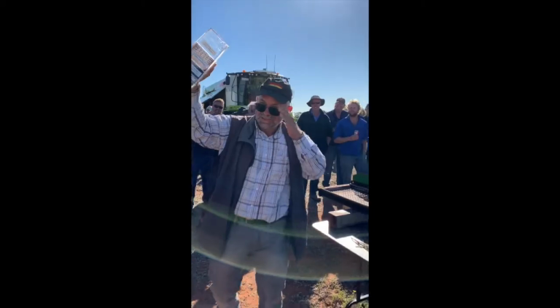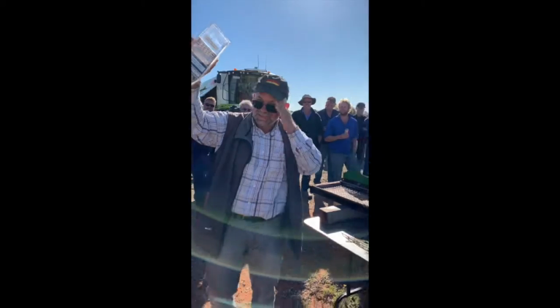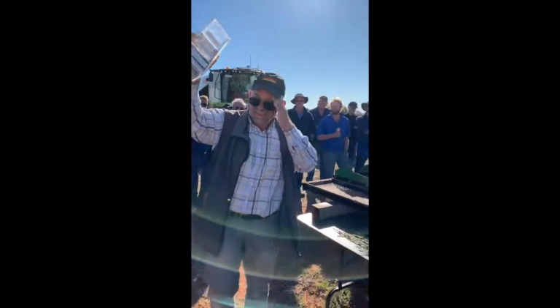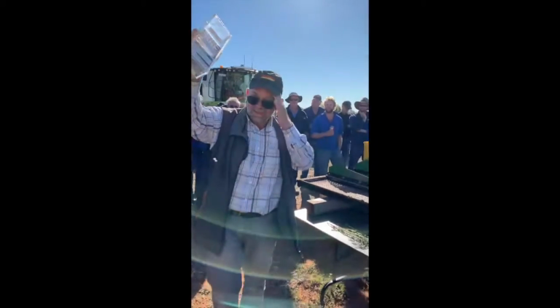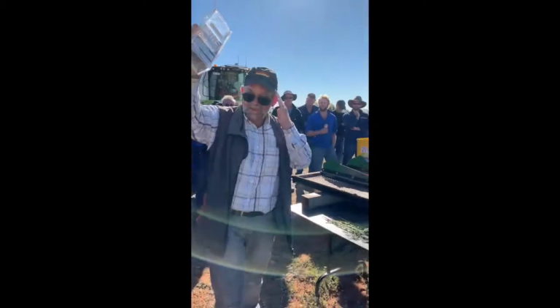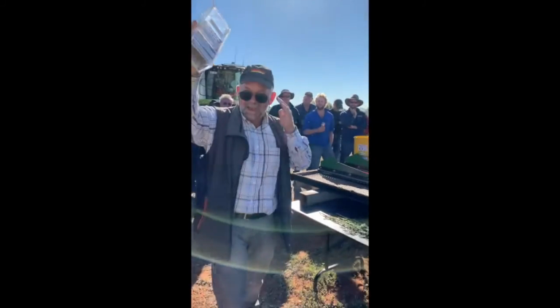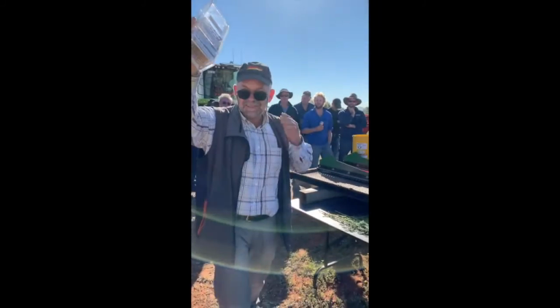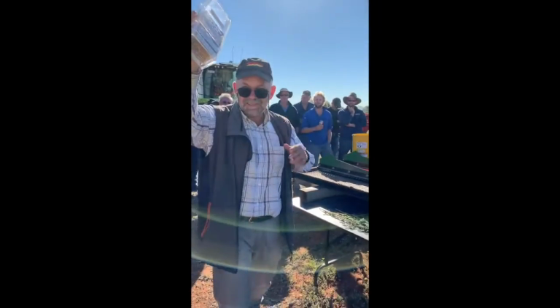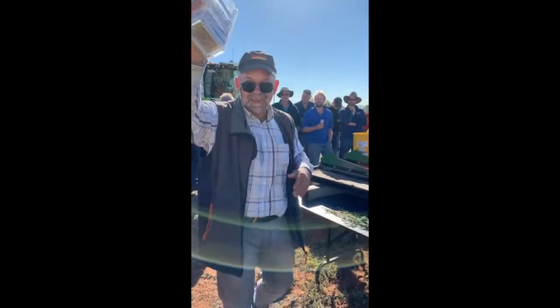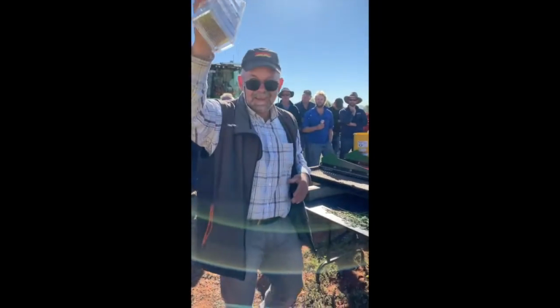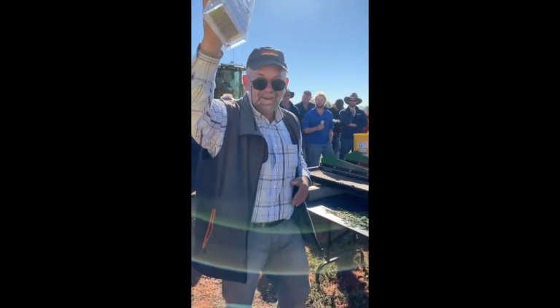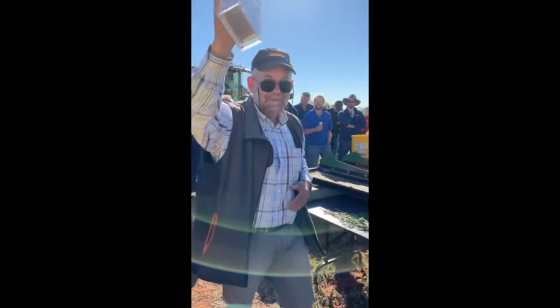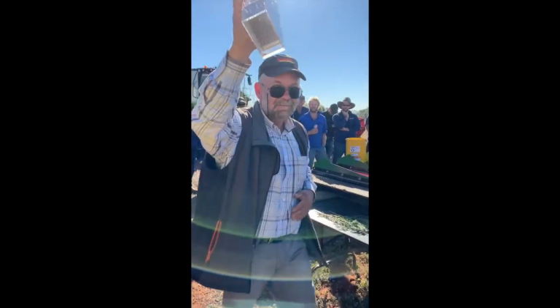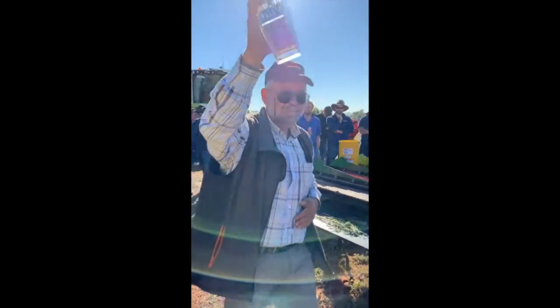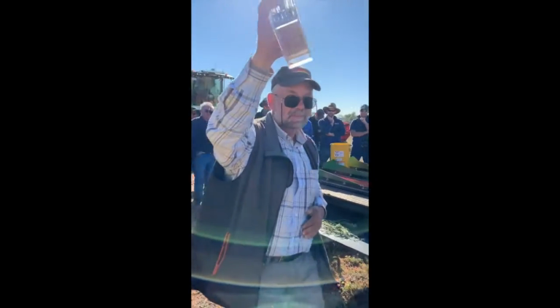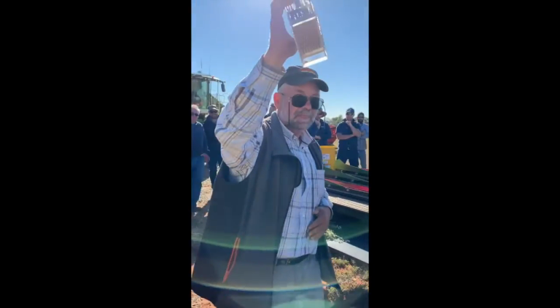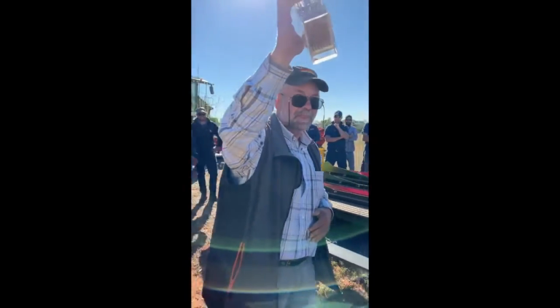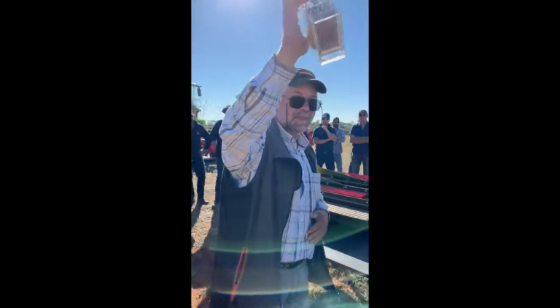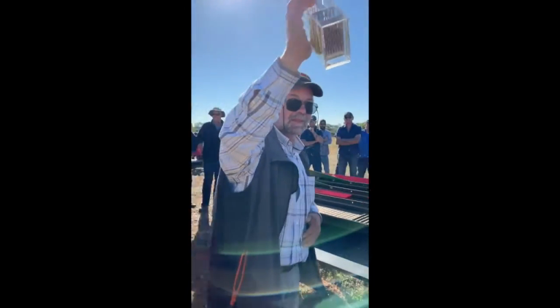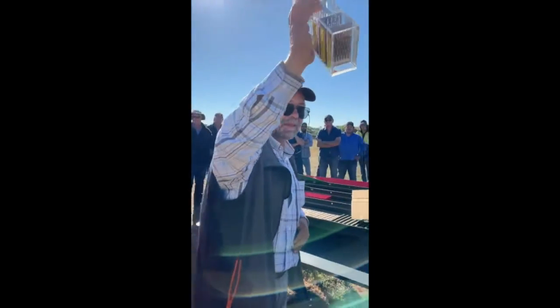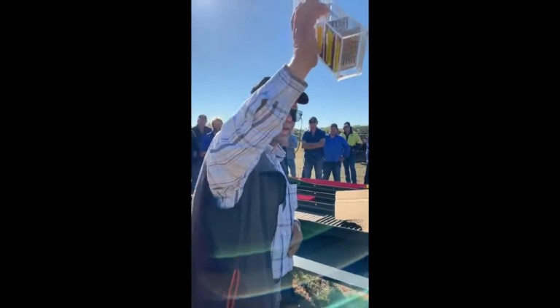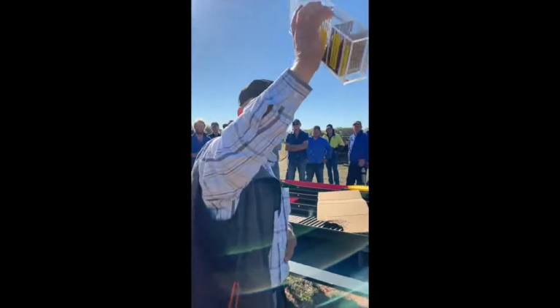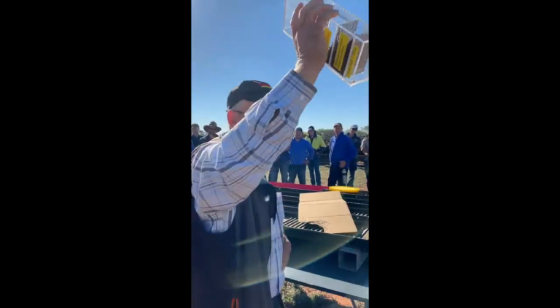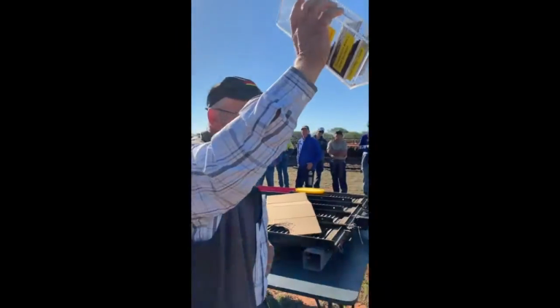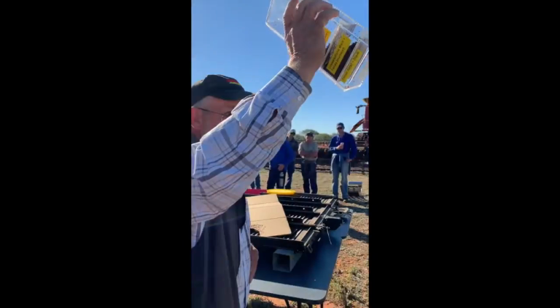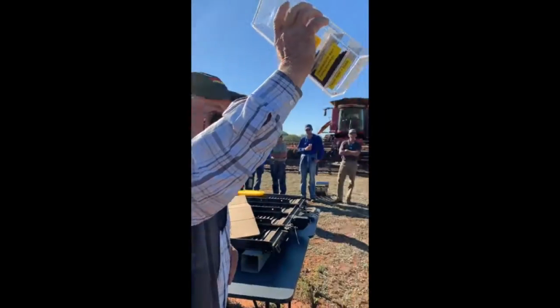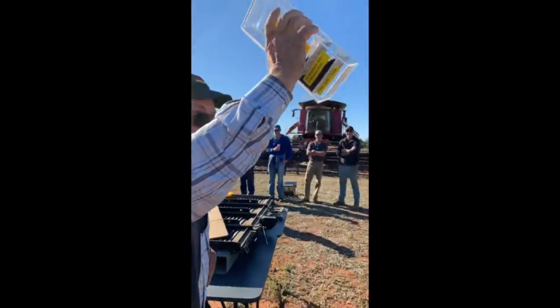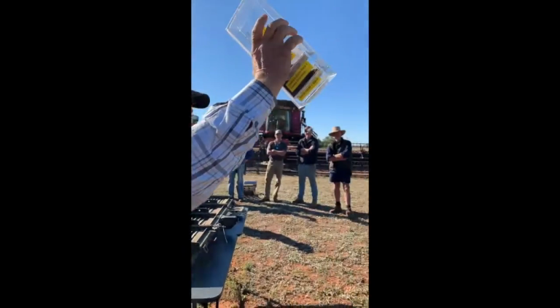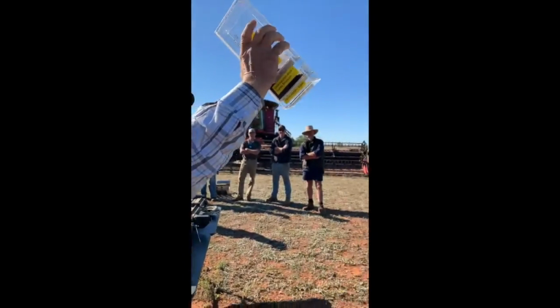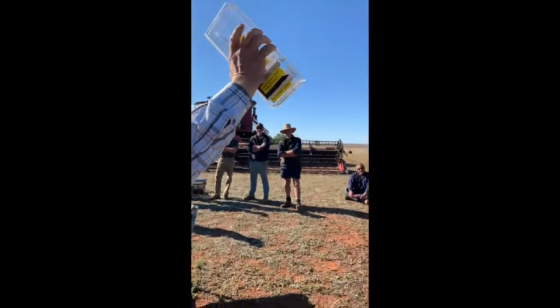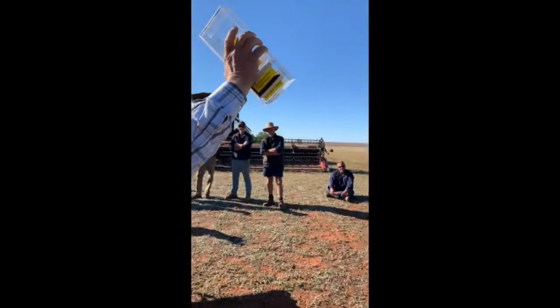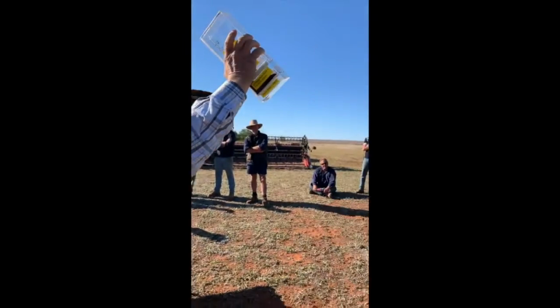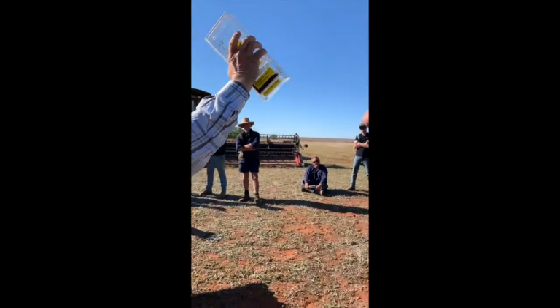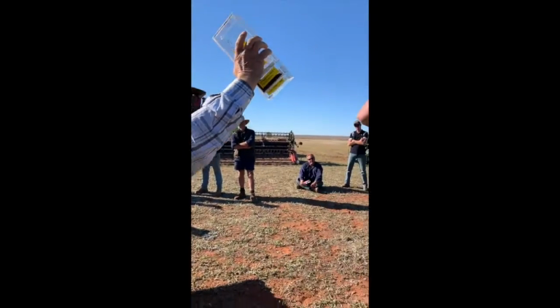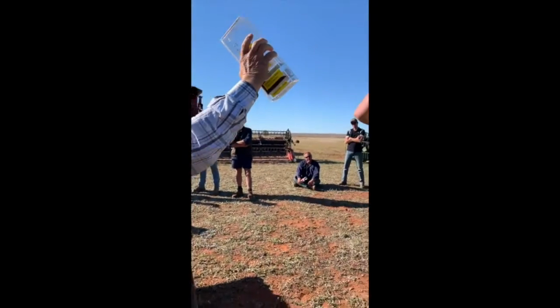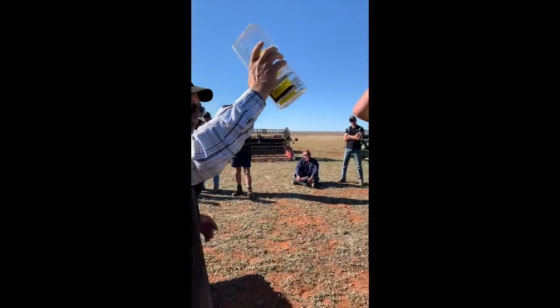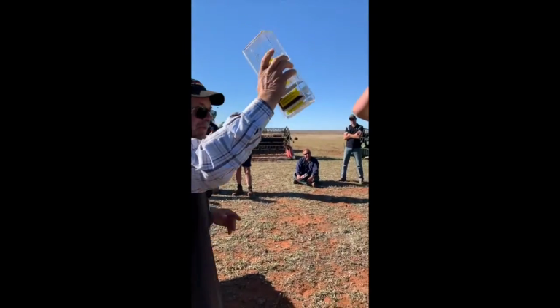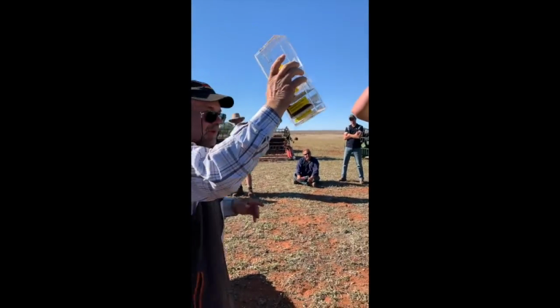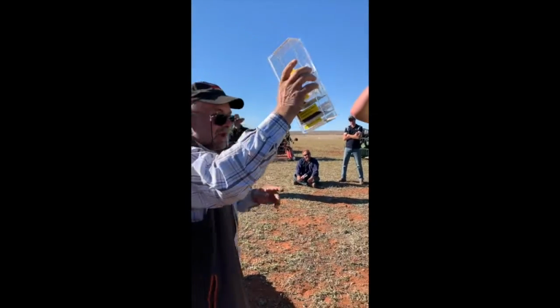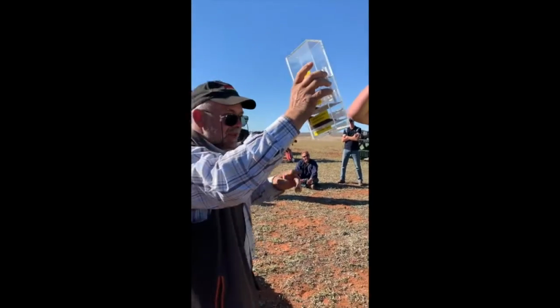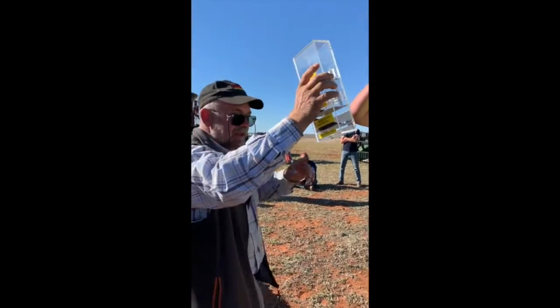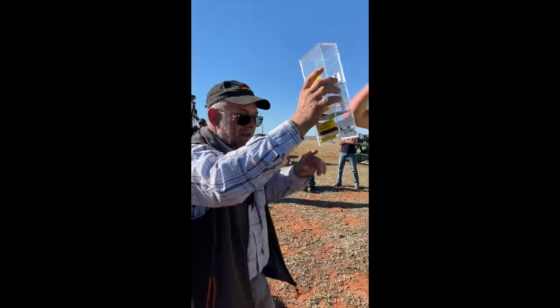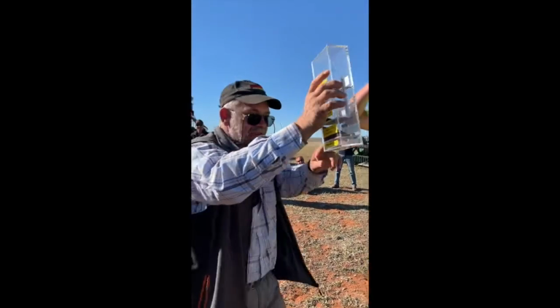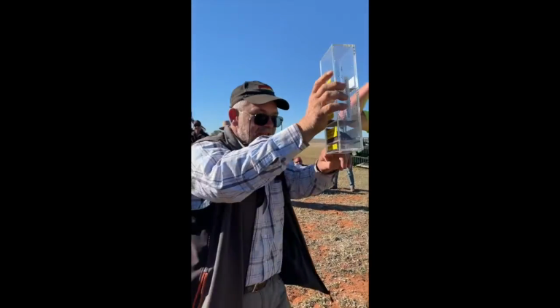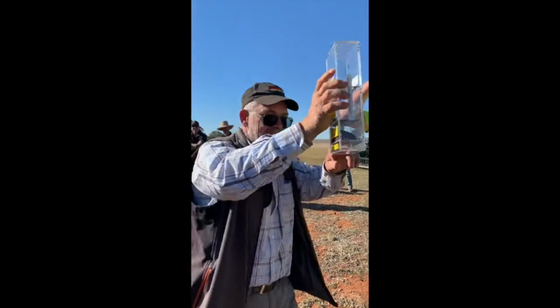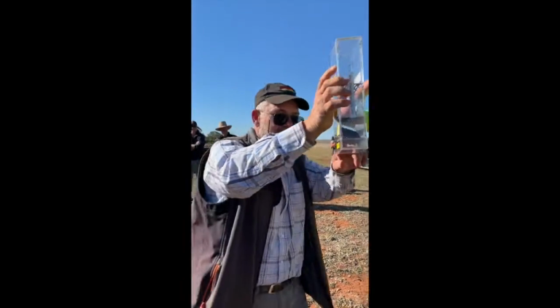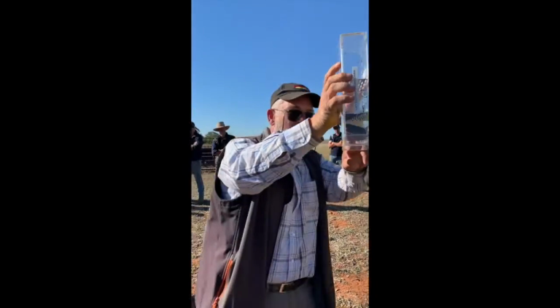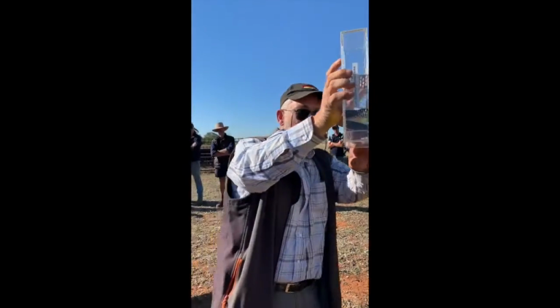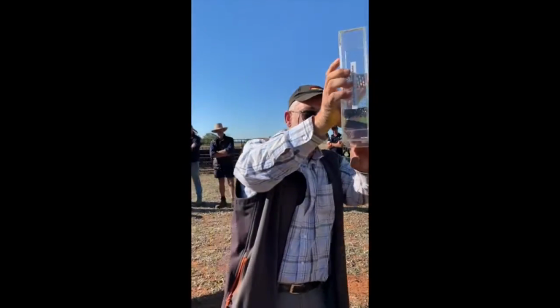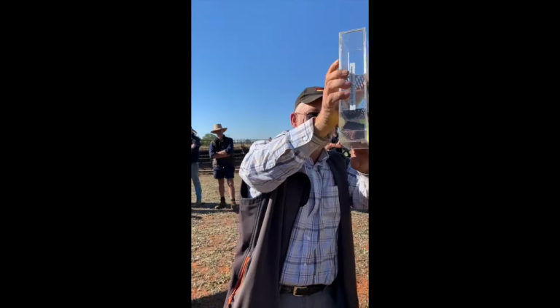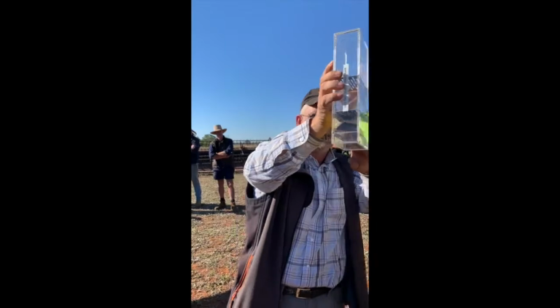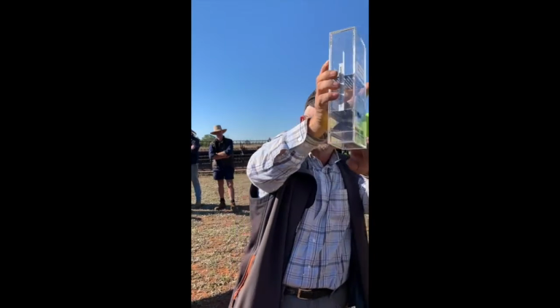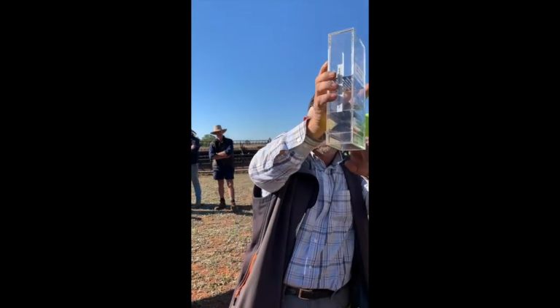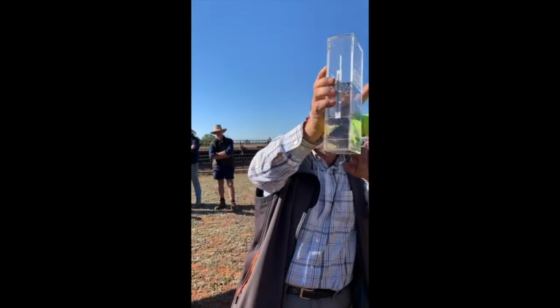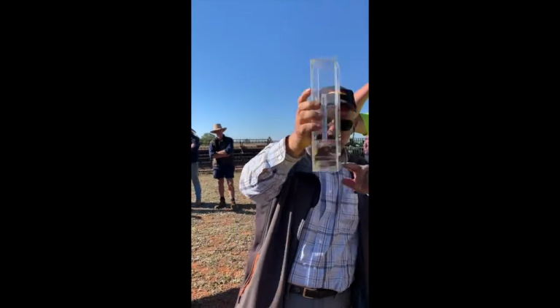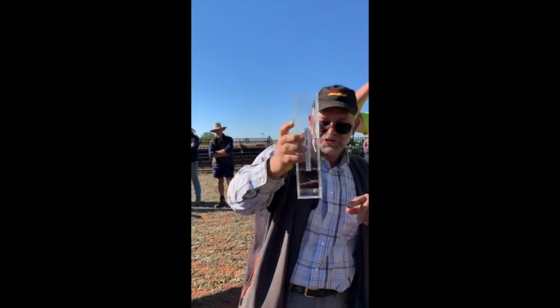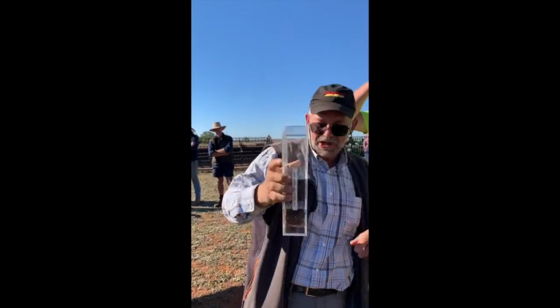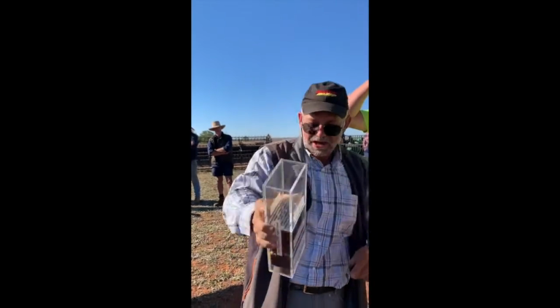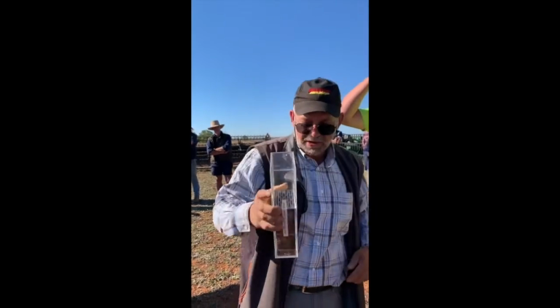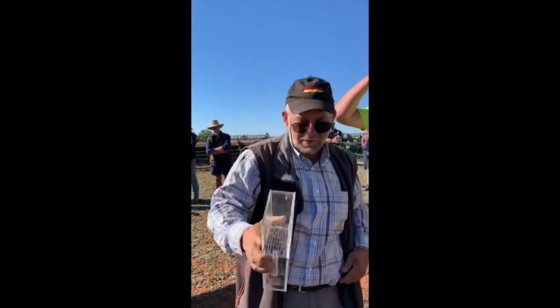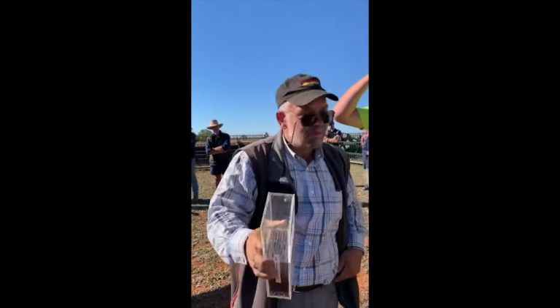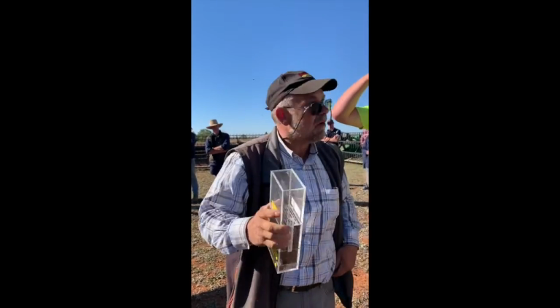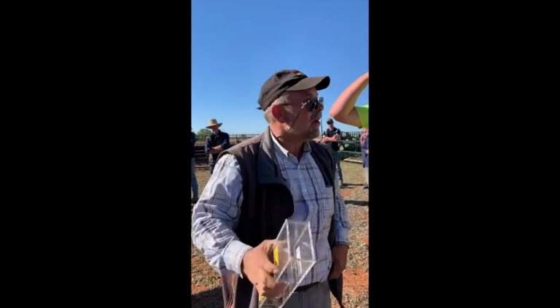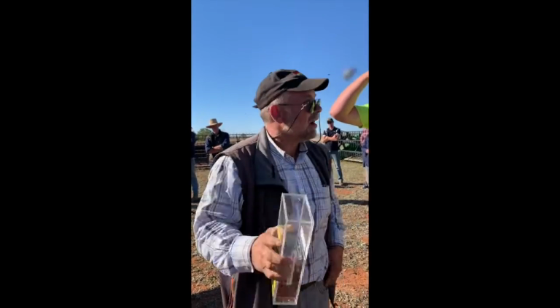Do you see the cracks here? They came out of the grater when he graded it. Where's it come from? And I see some more here. I must shake more.